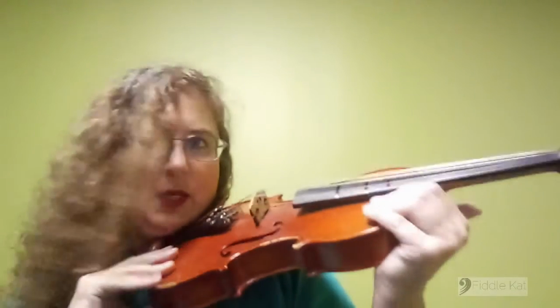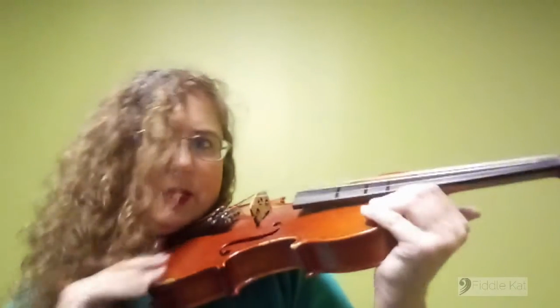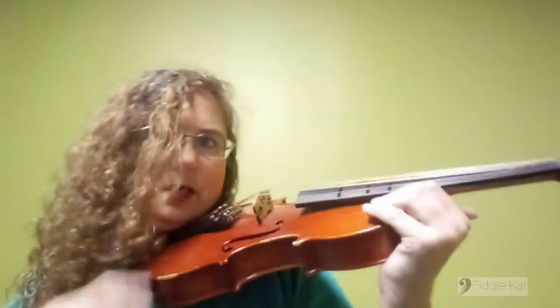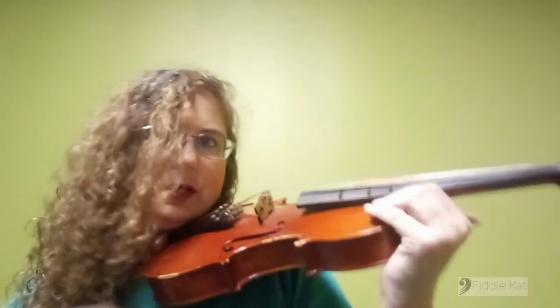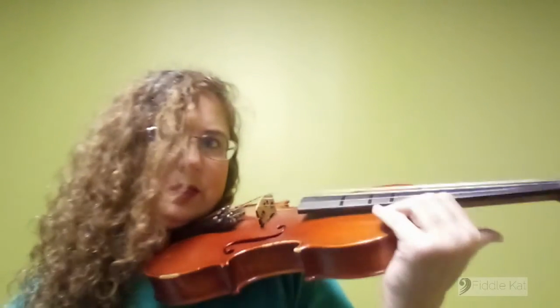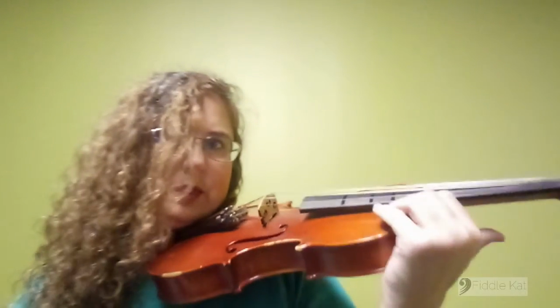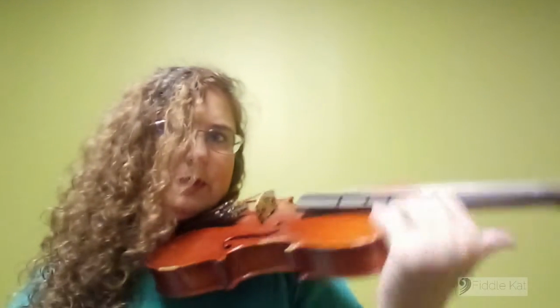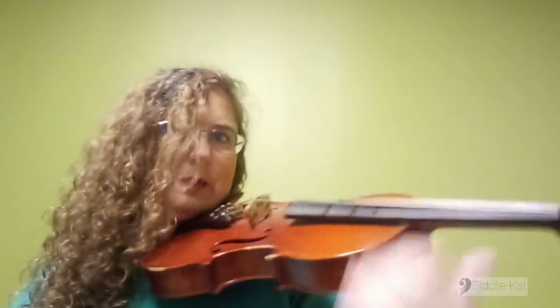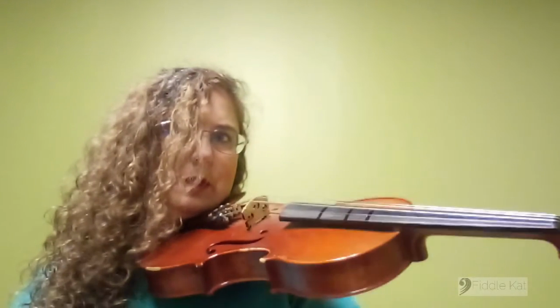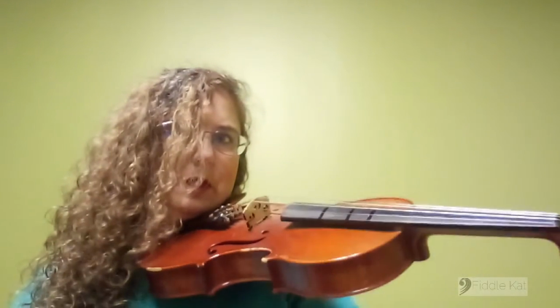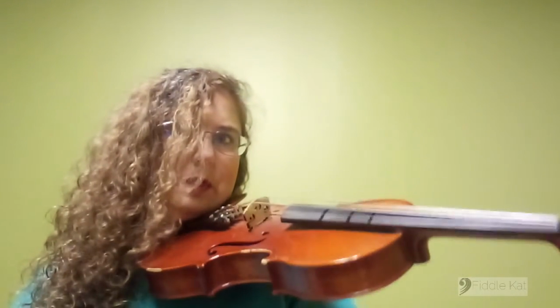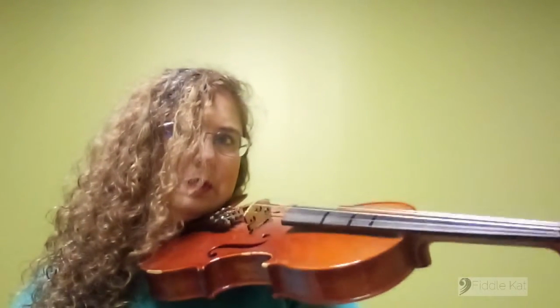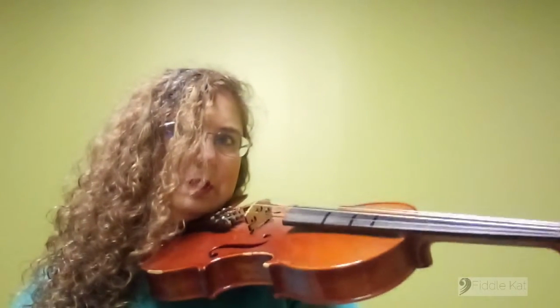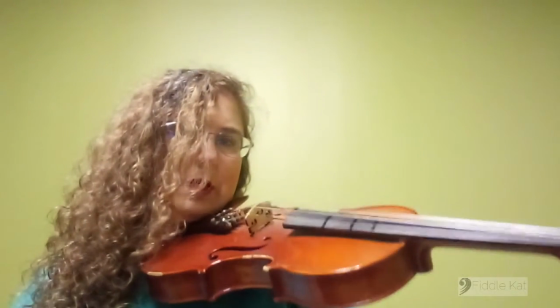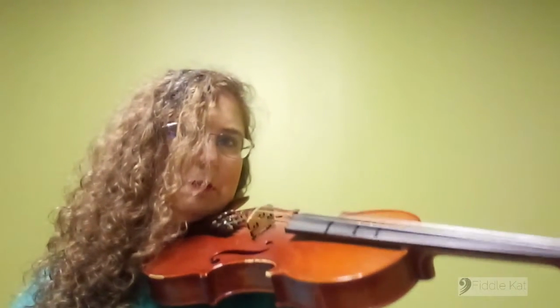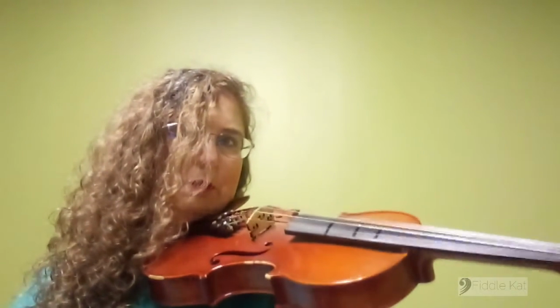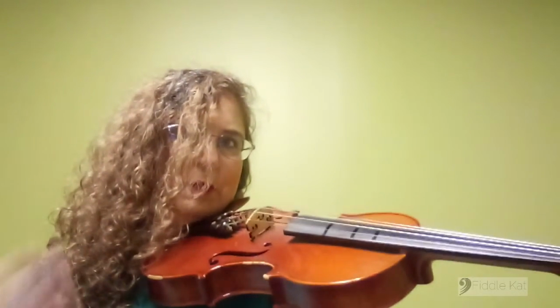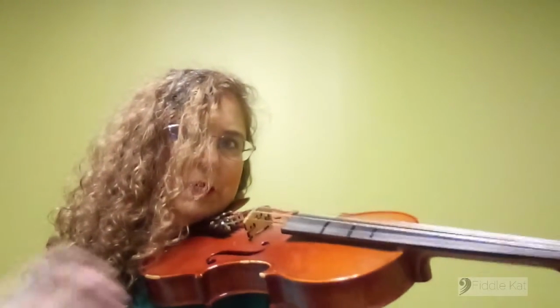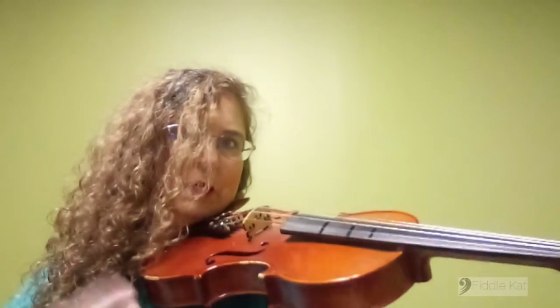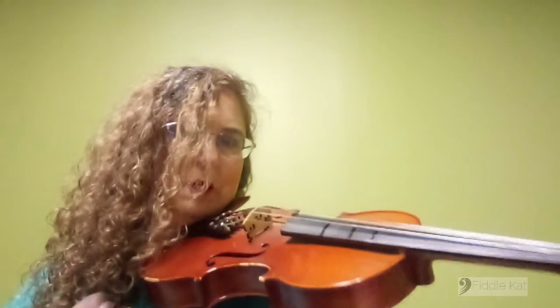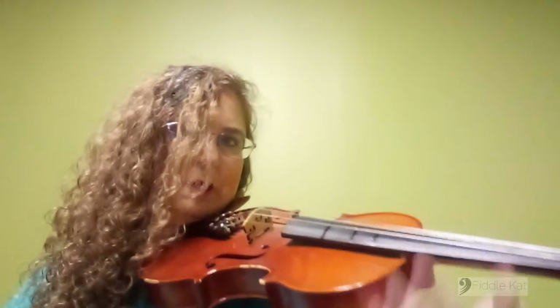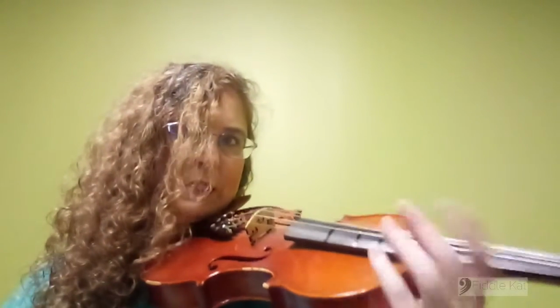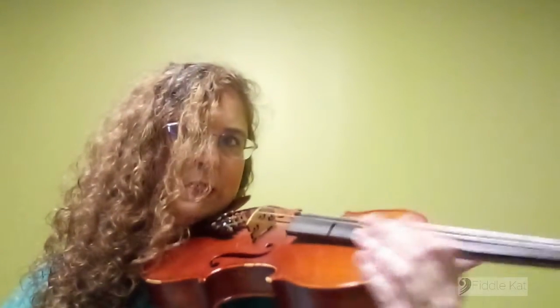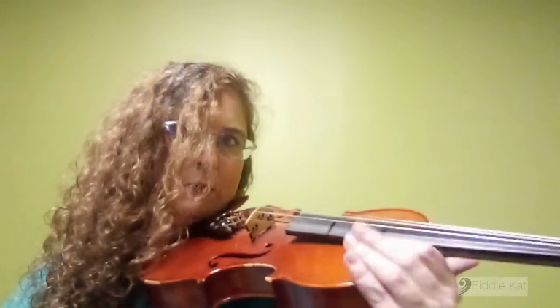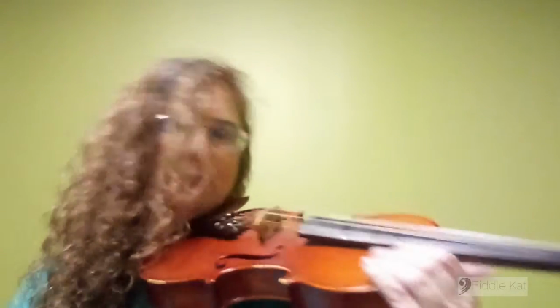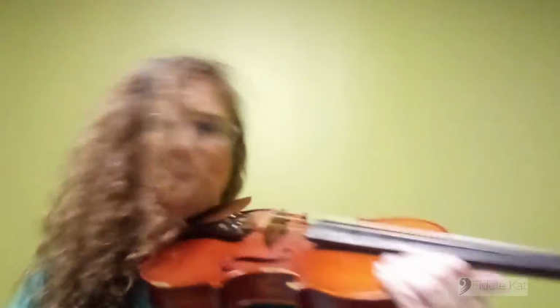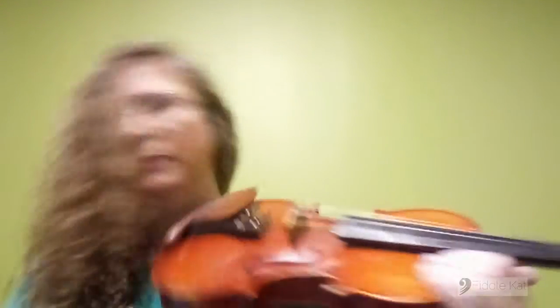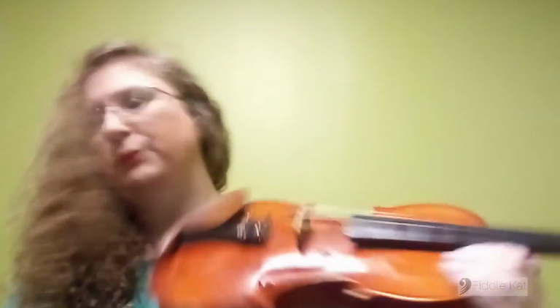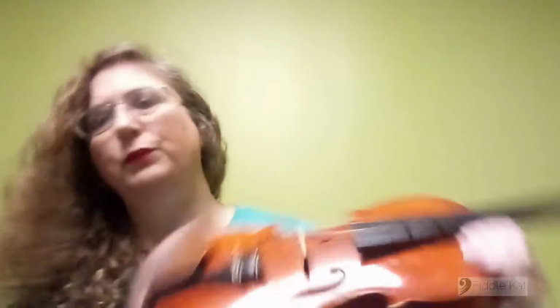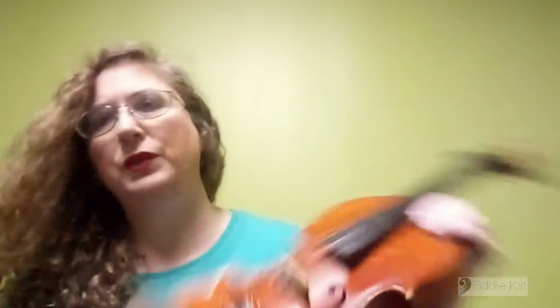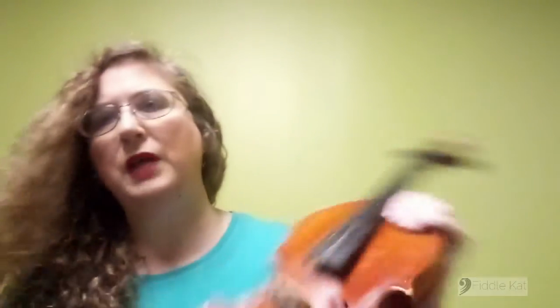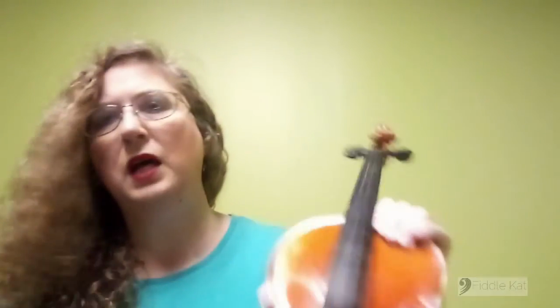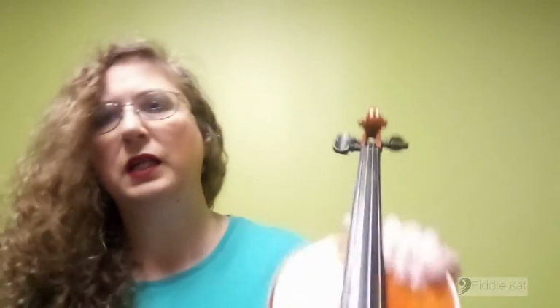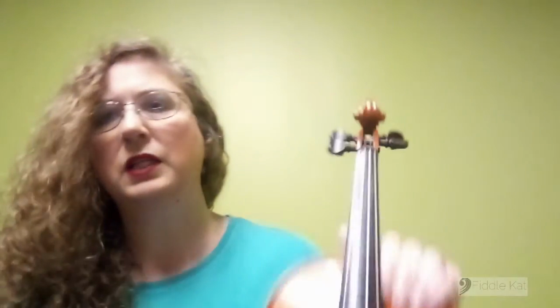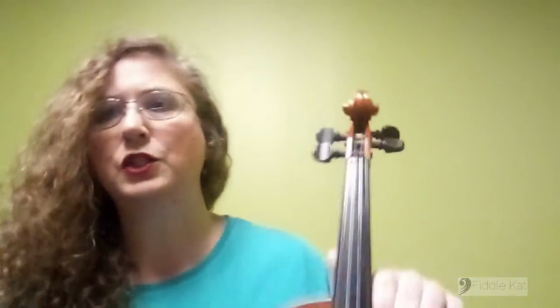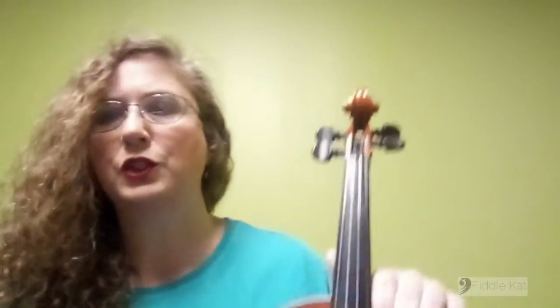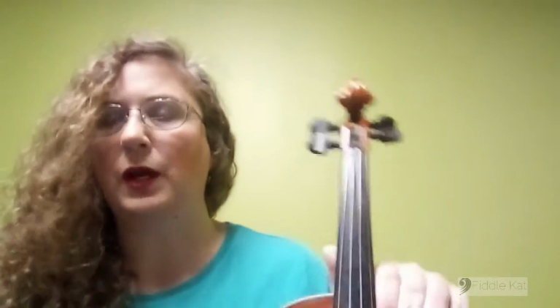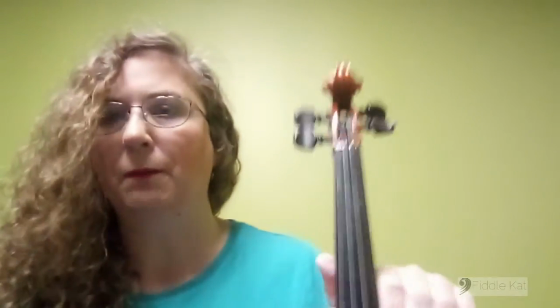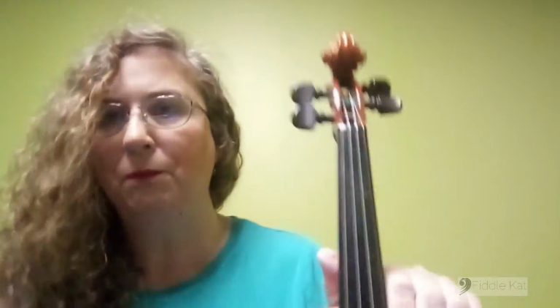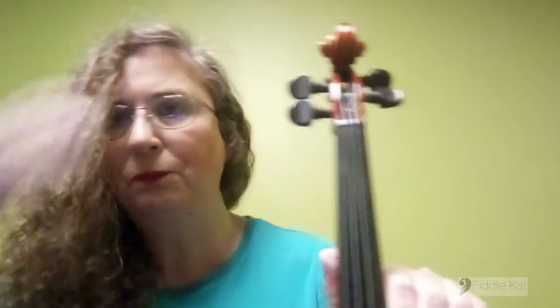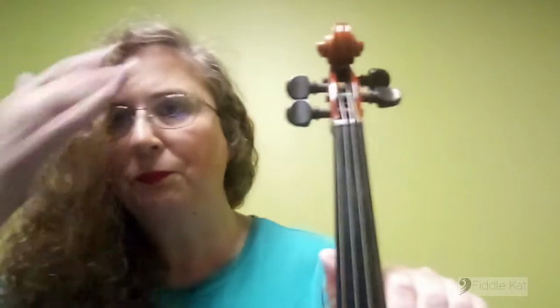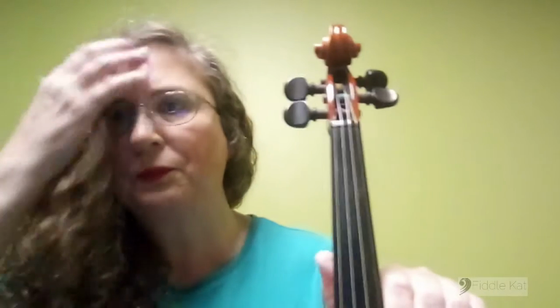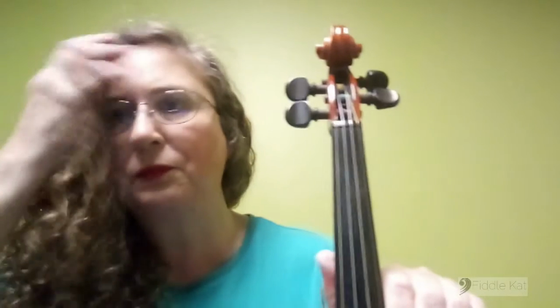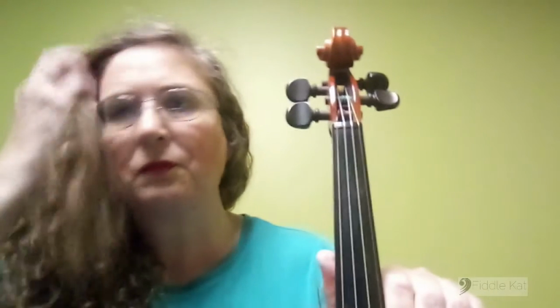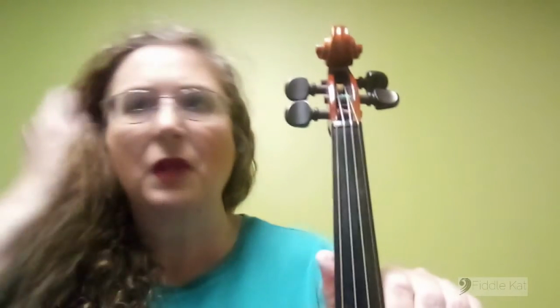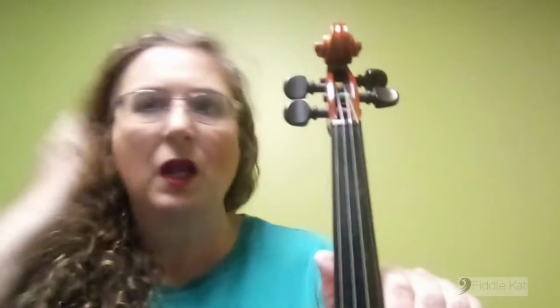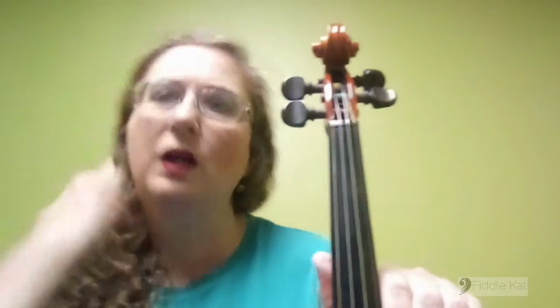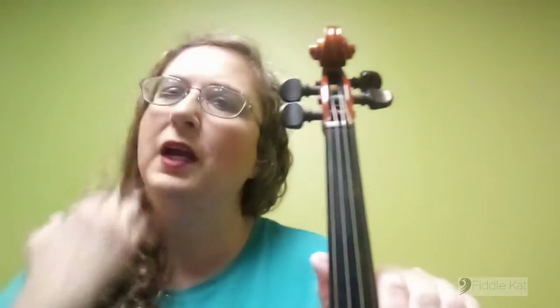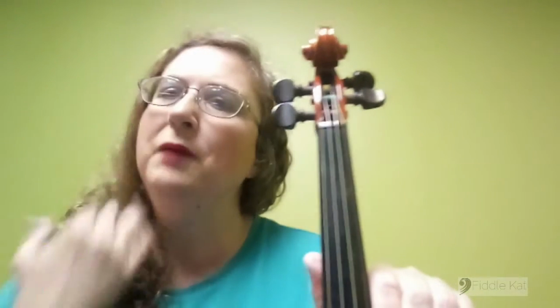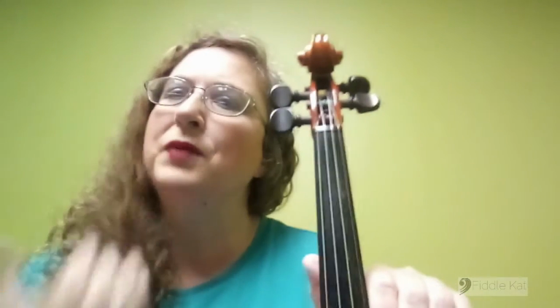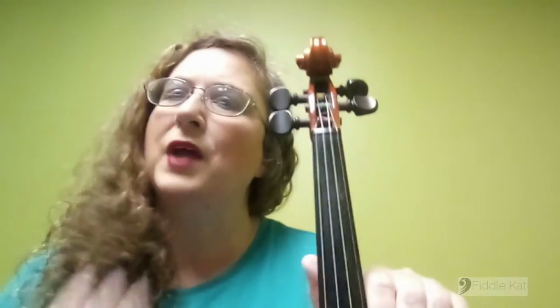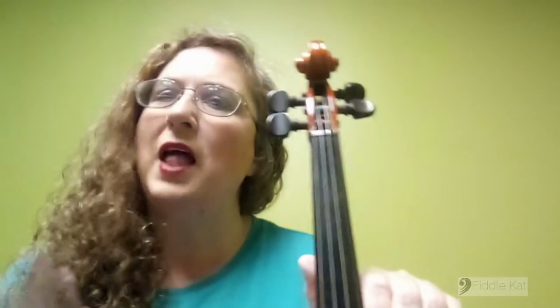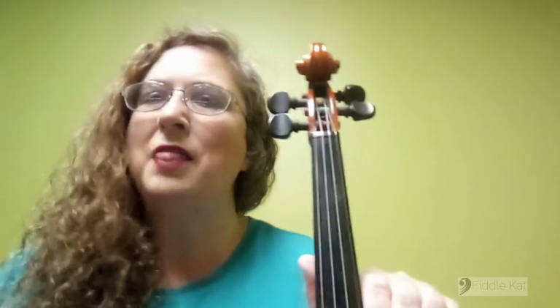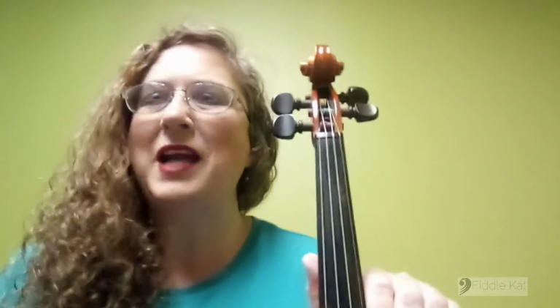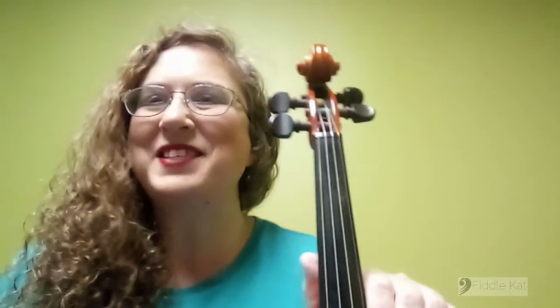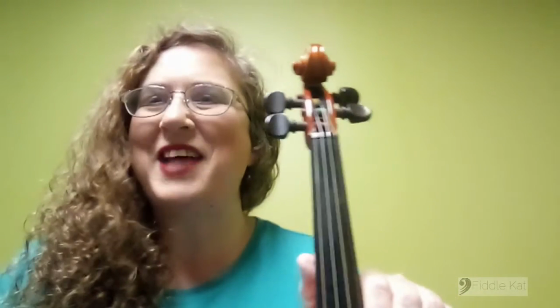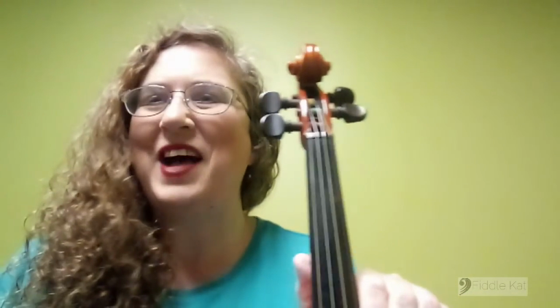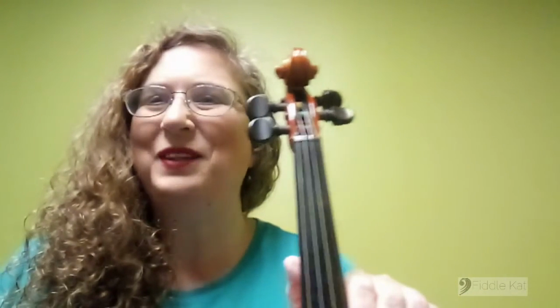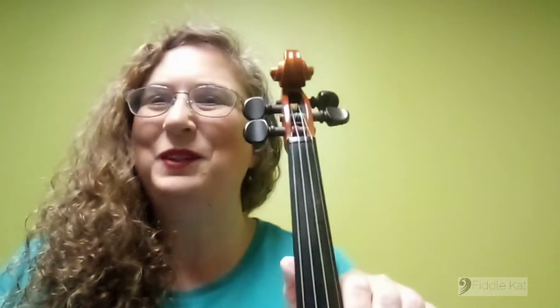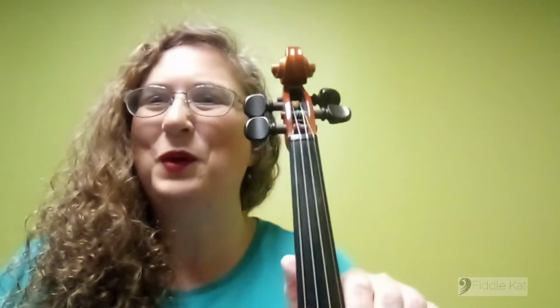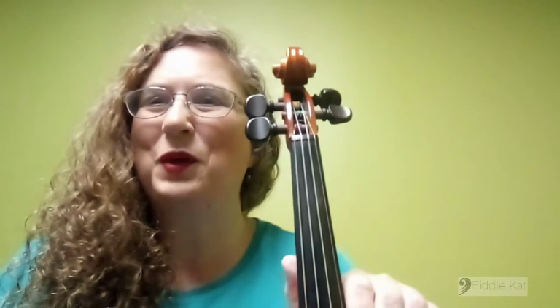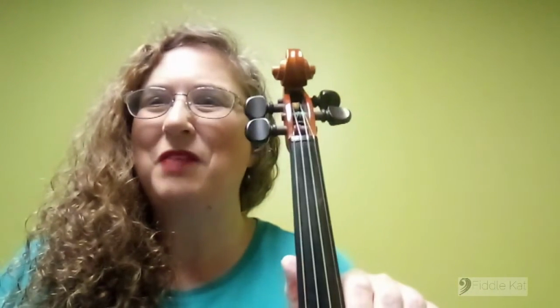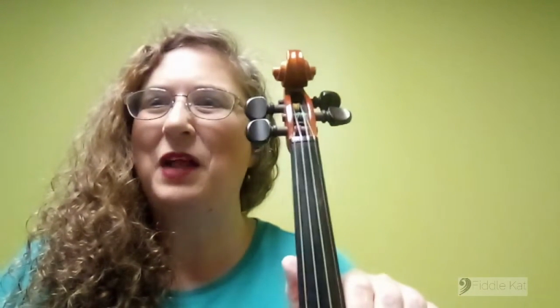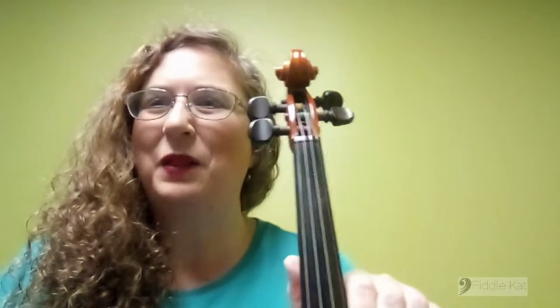And you should be able to hold it up without hardly any movement, without any strain. And that is how you hold the violin.